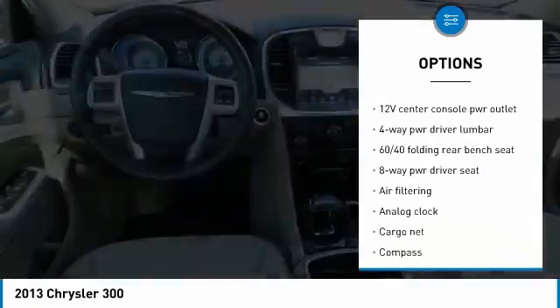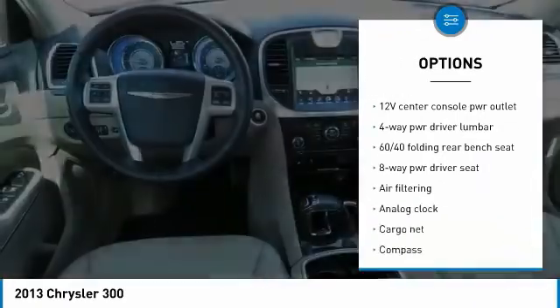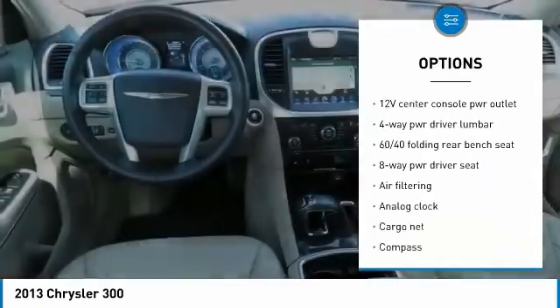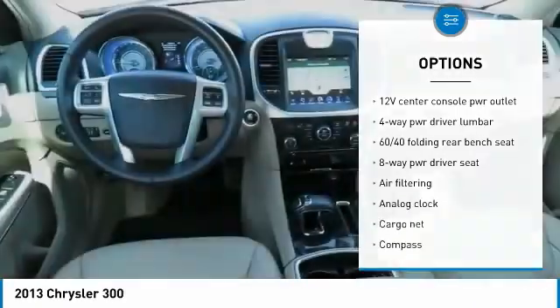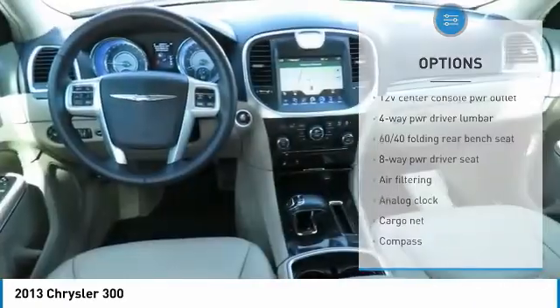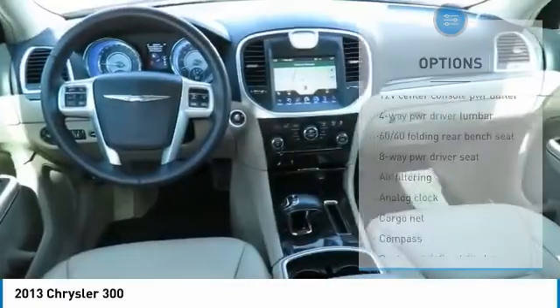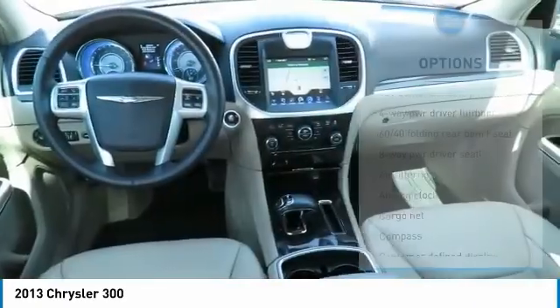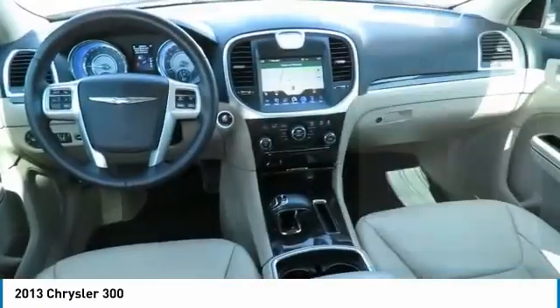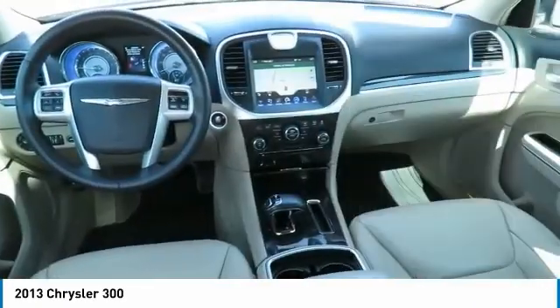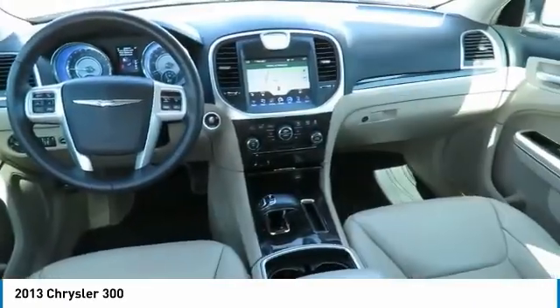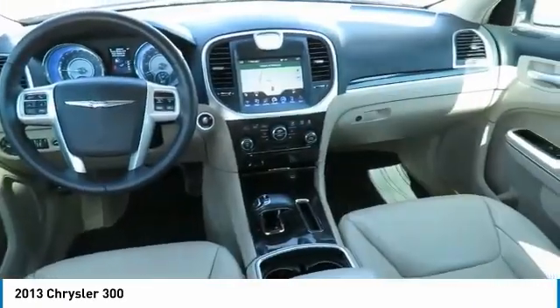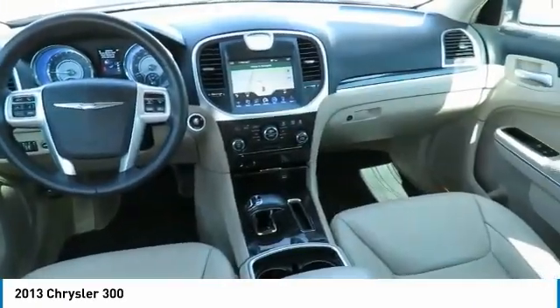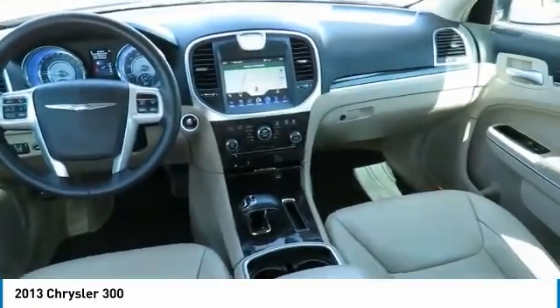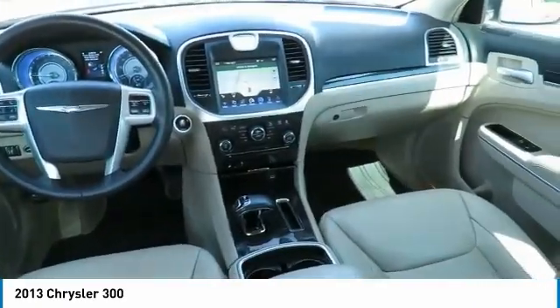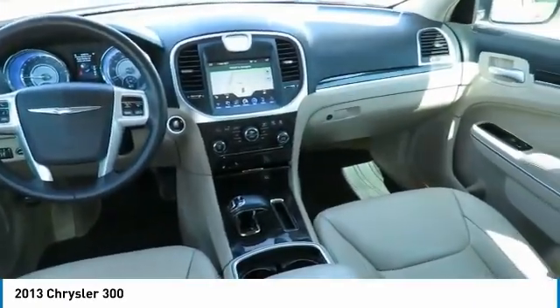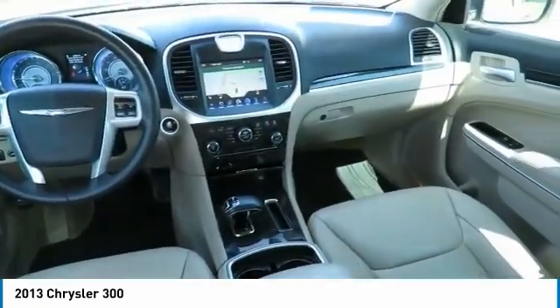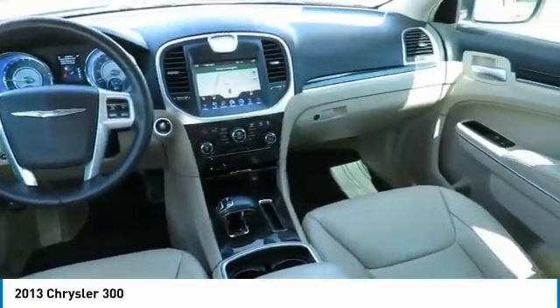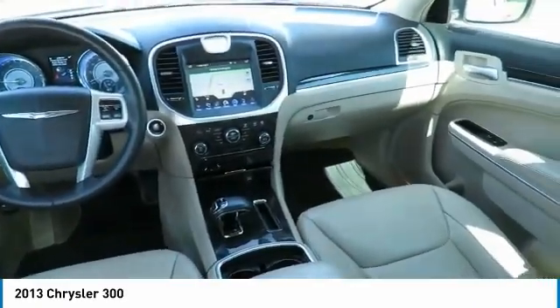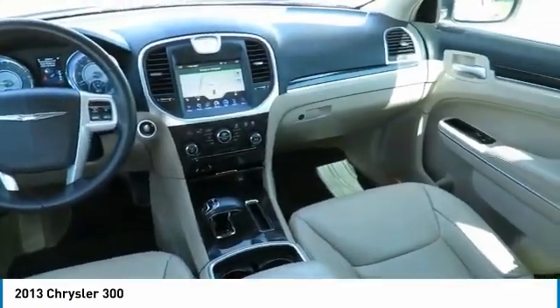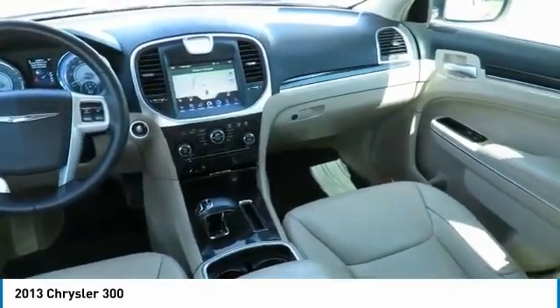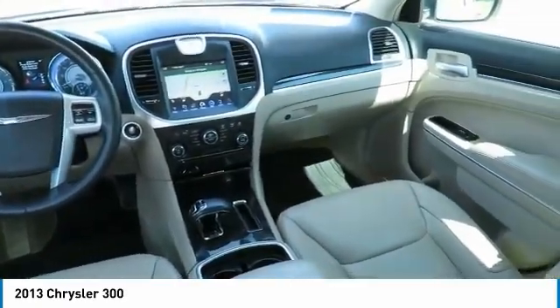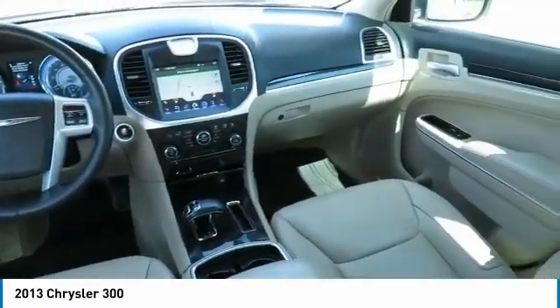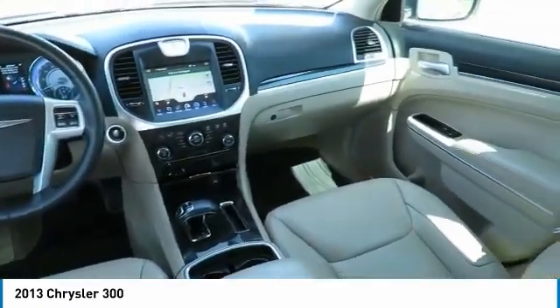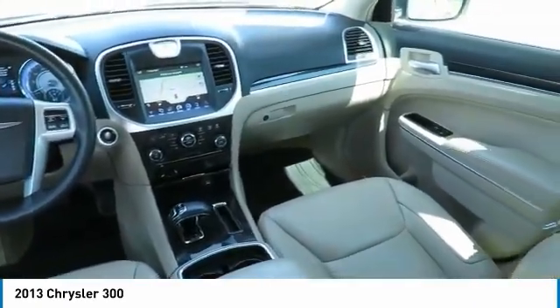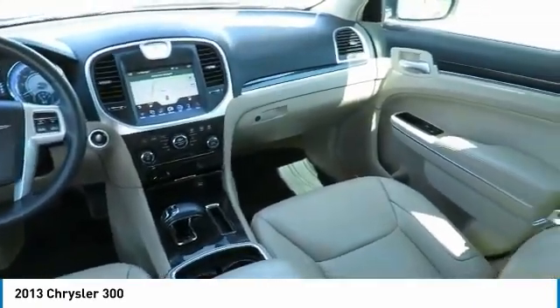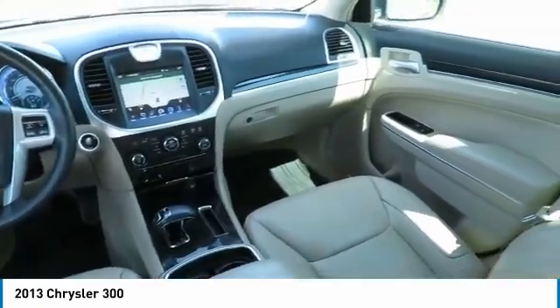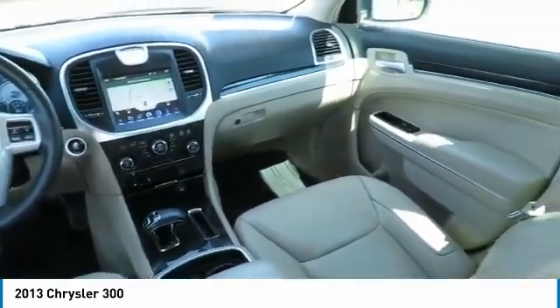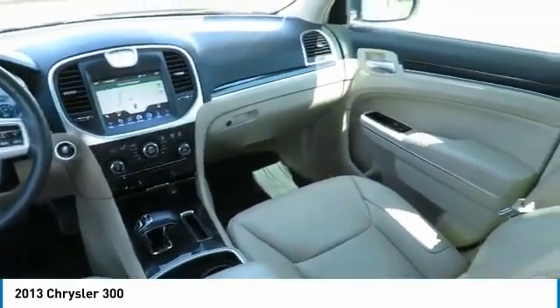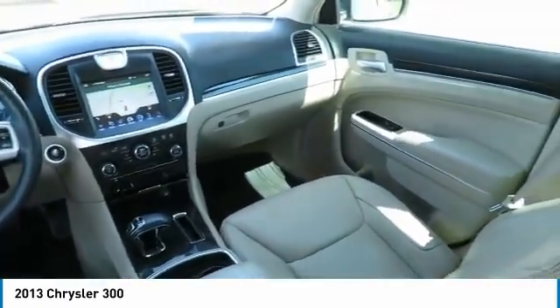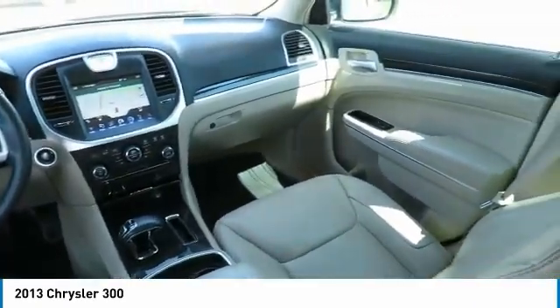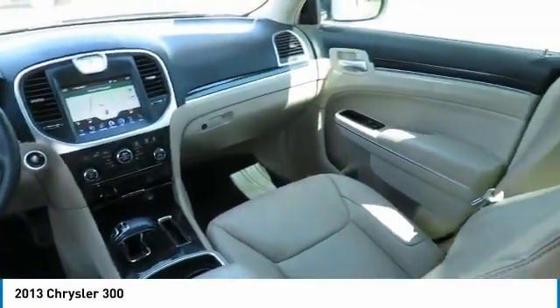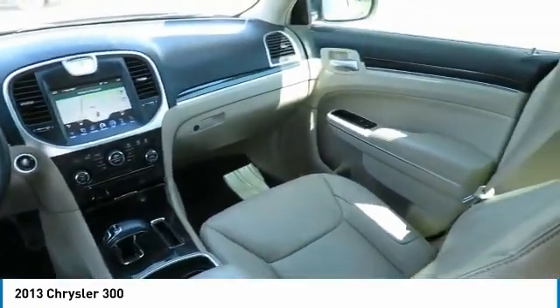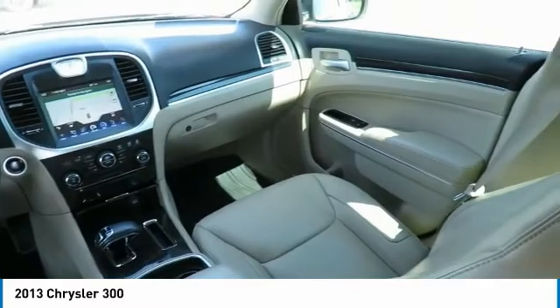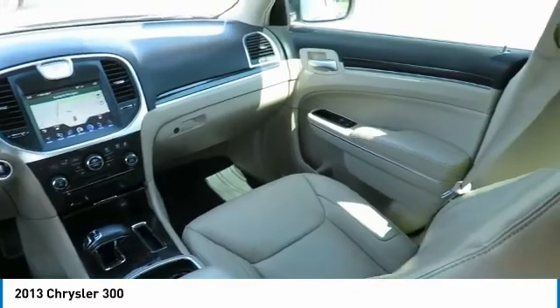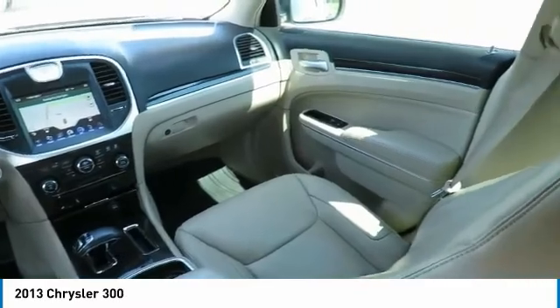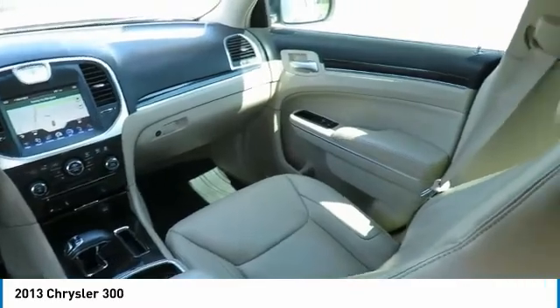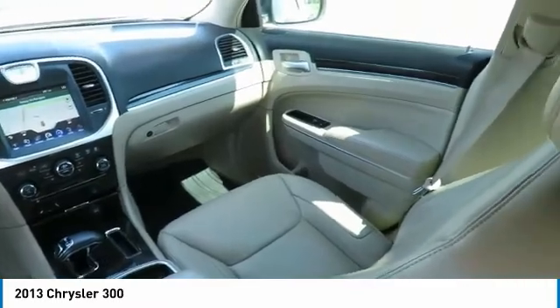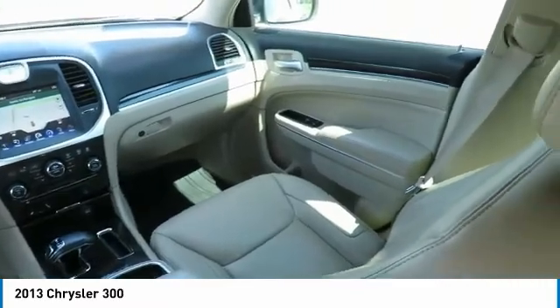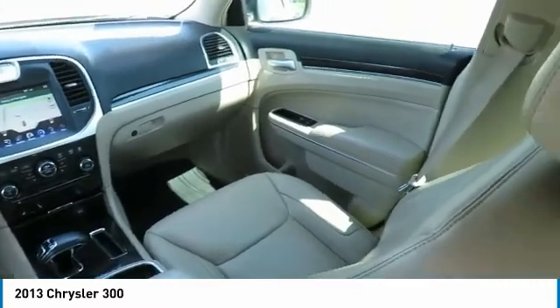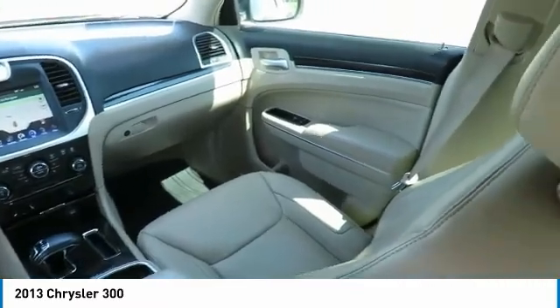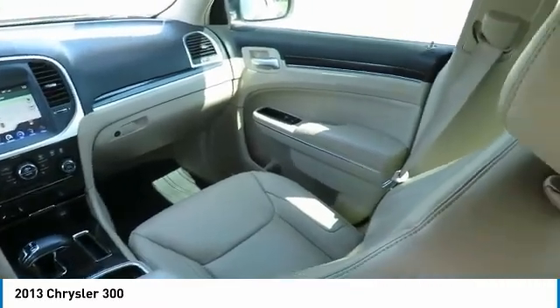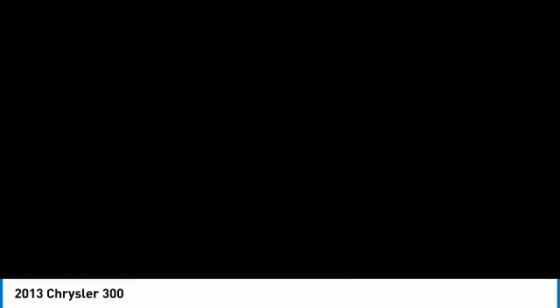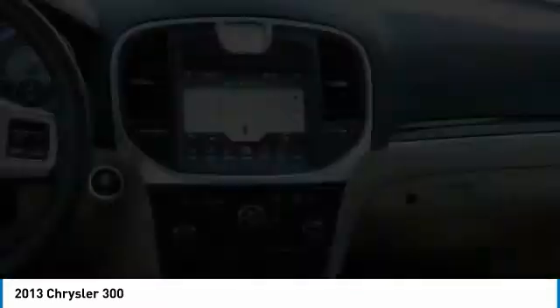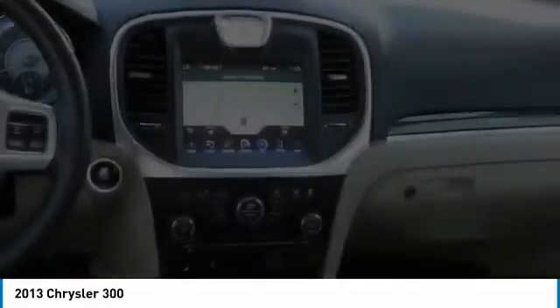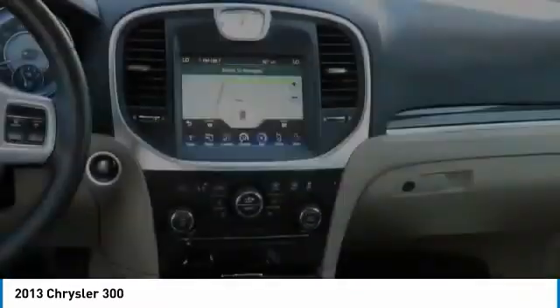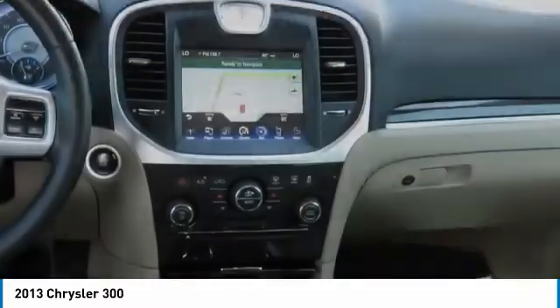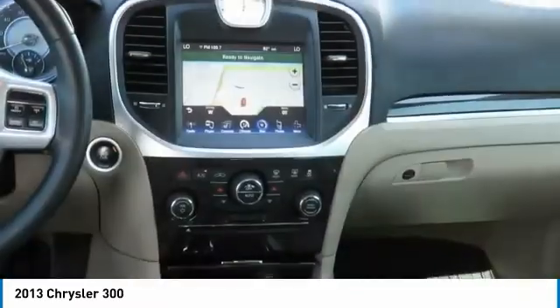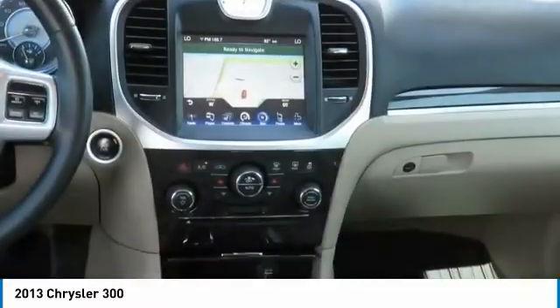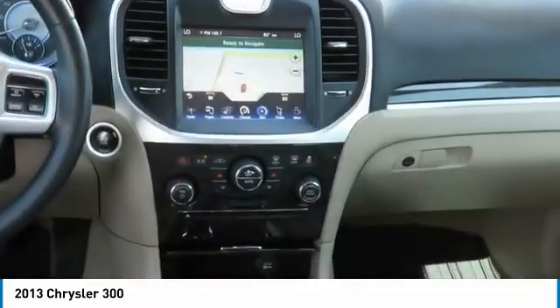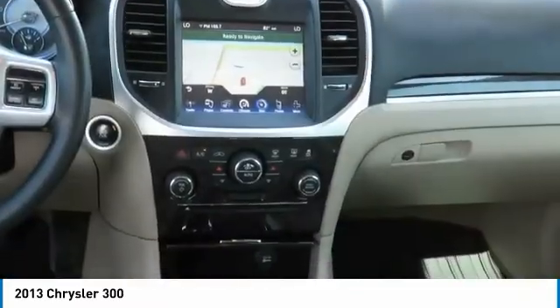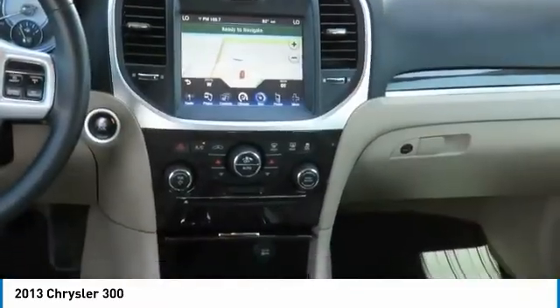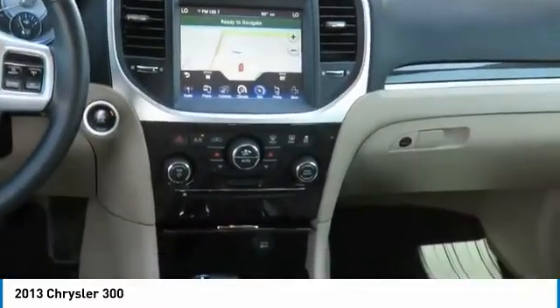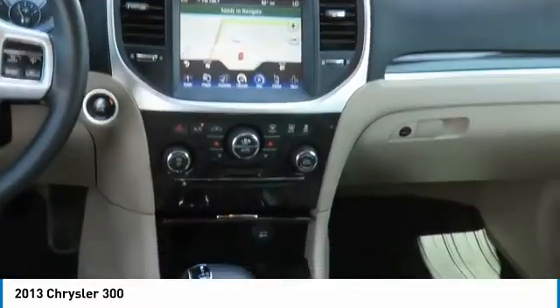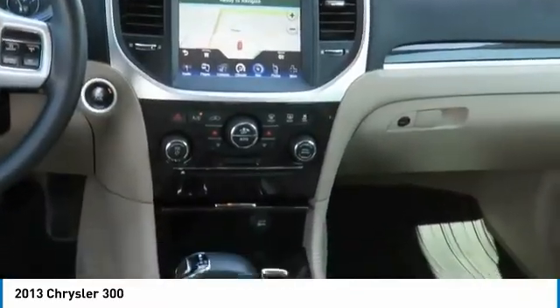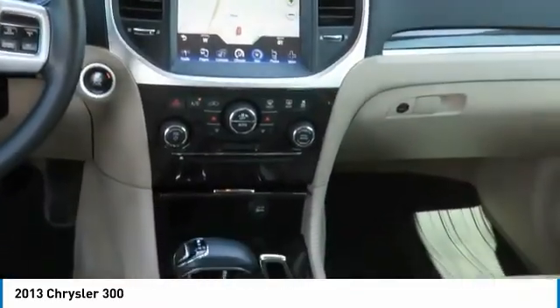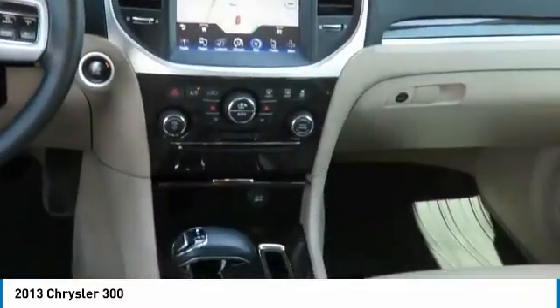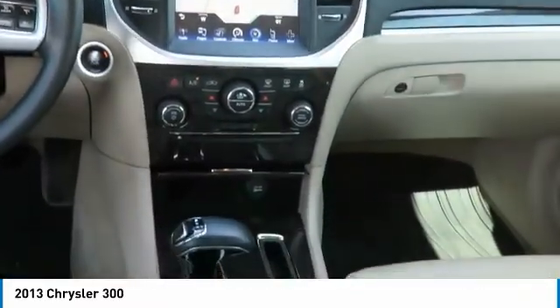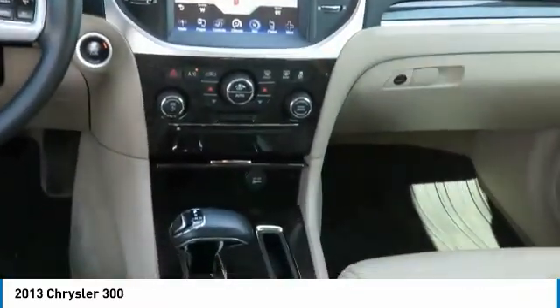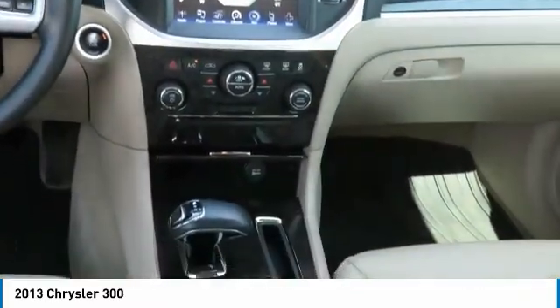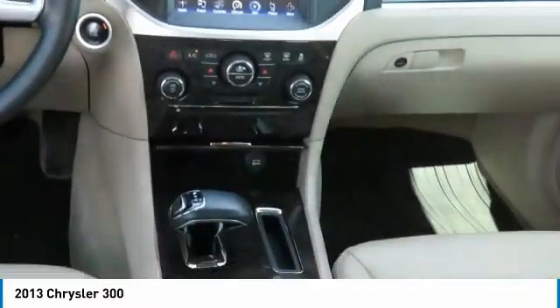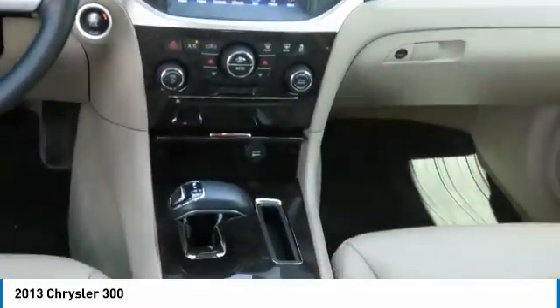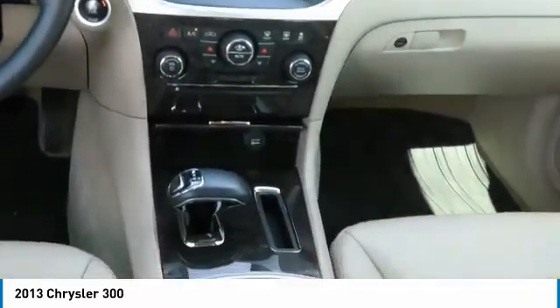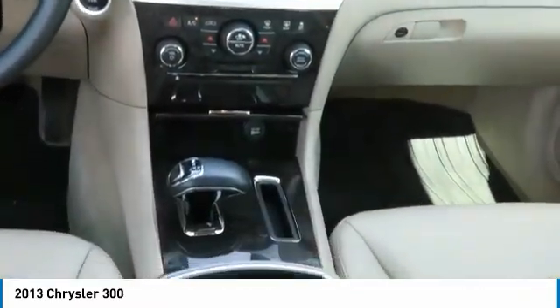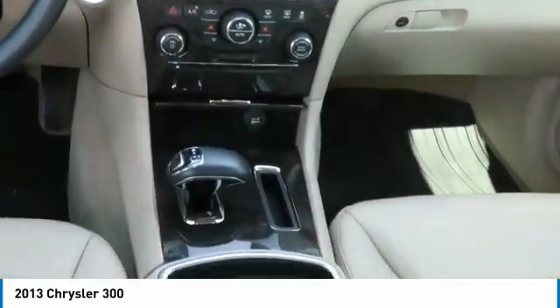PPO, Keyless Go, auto-on headlights, security package, heated front seats, and compass.